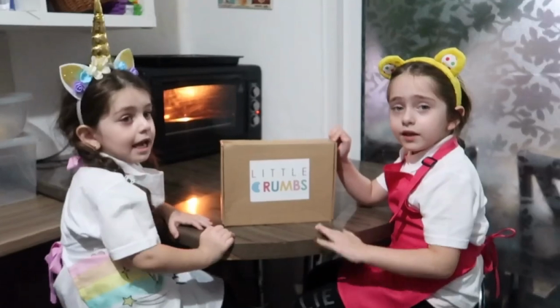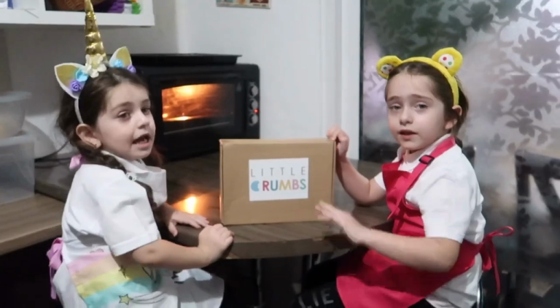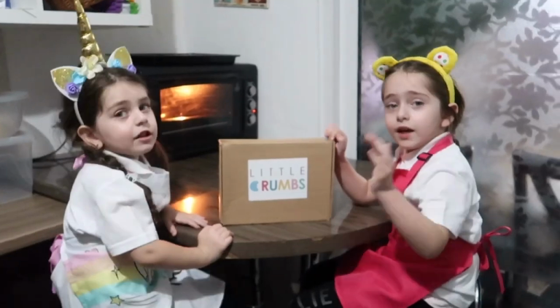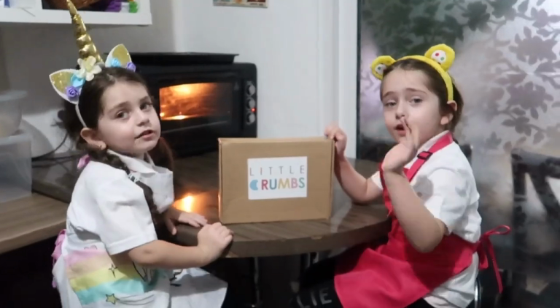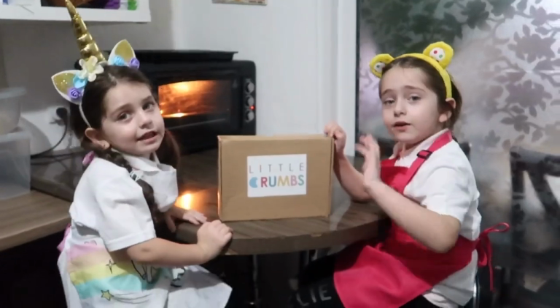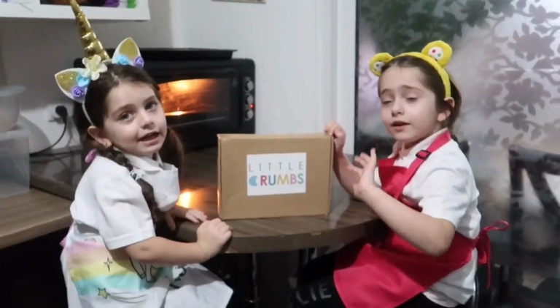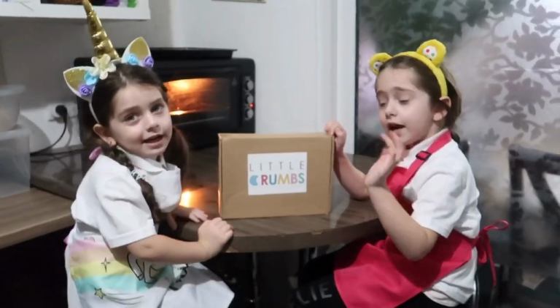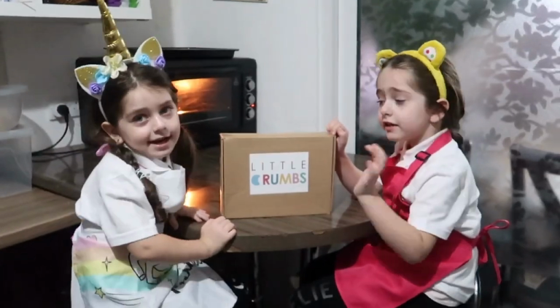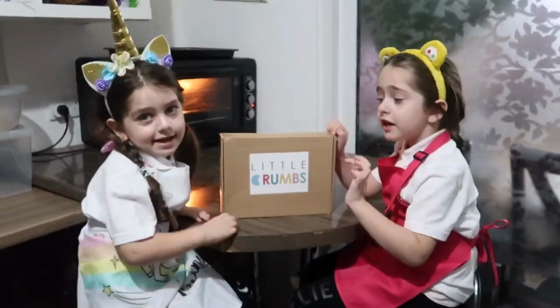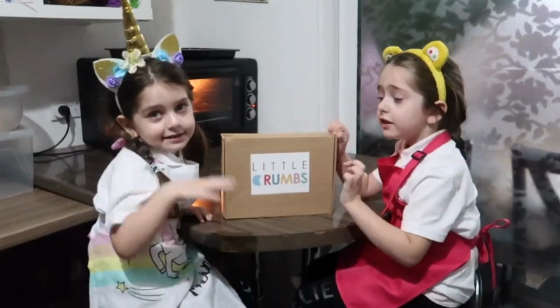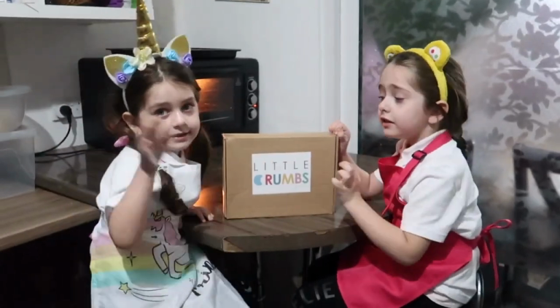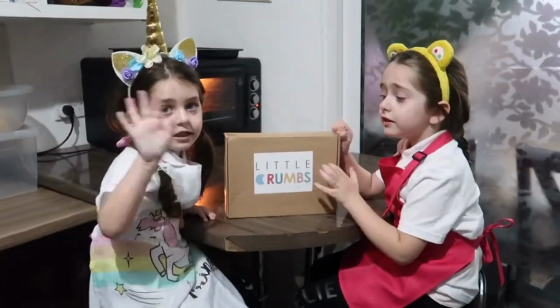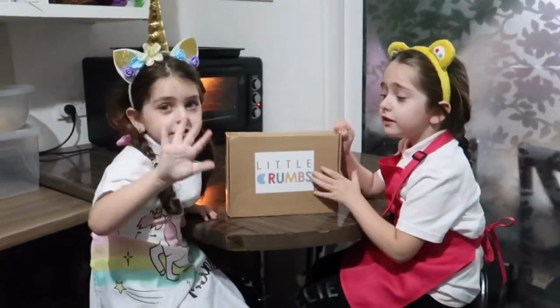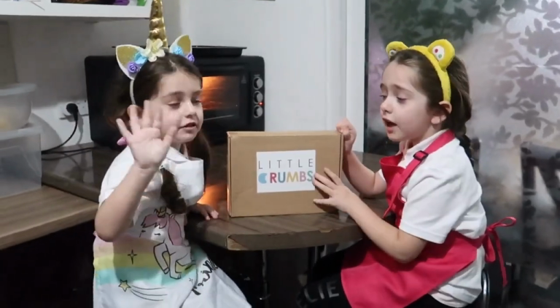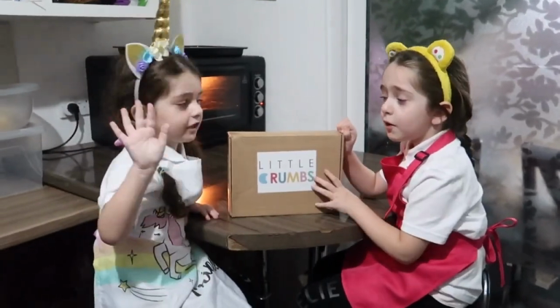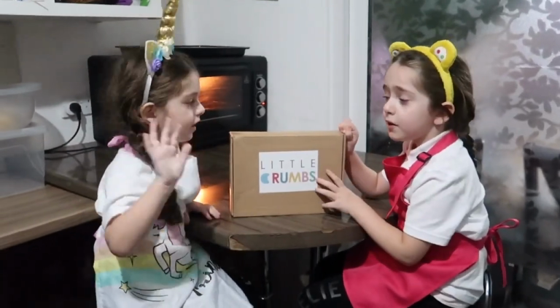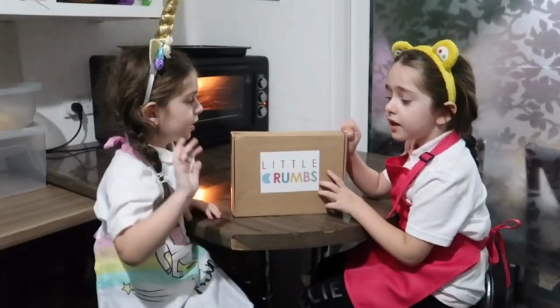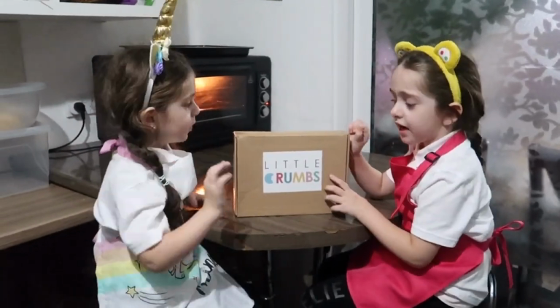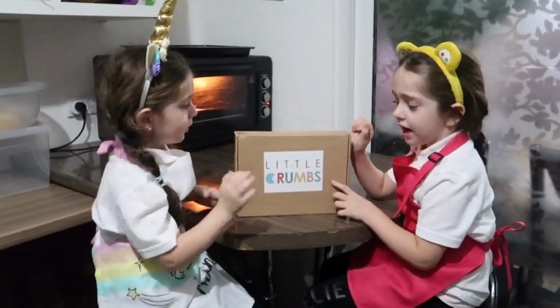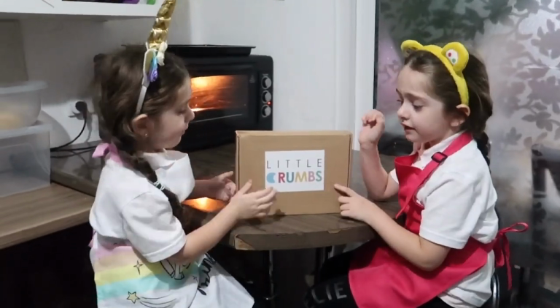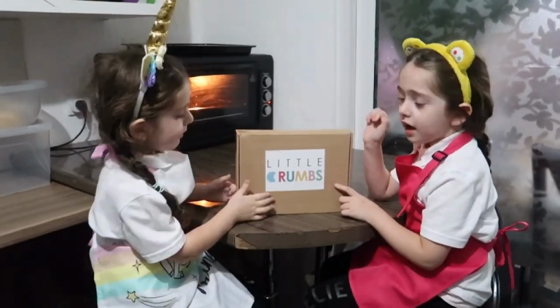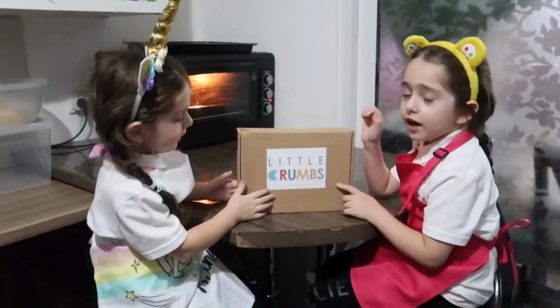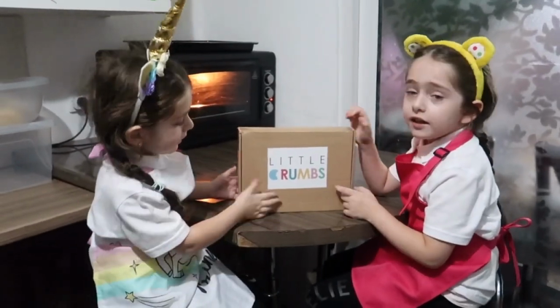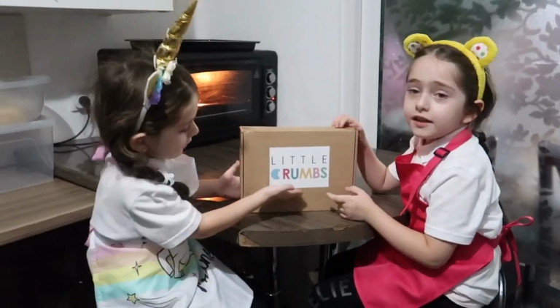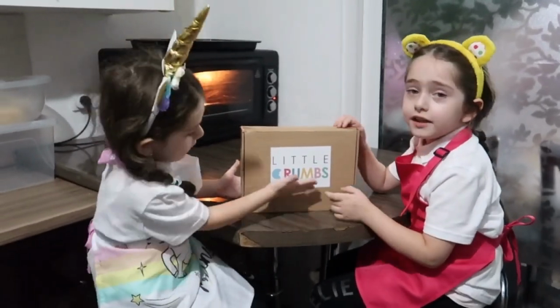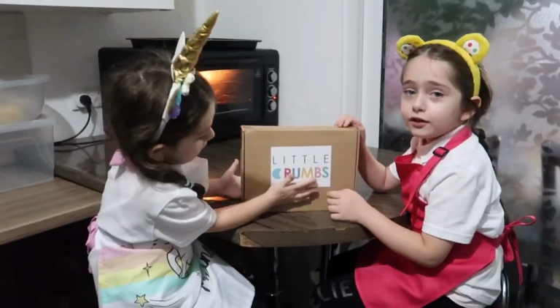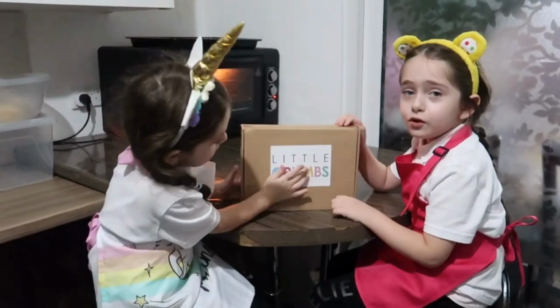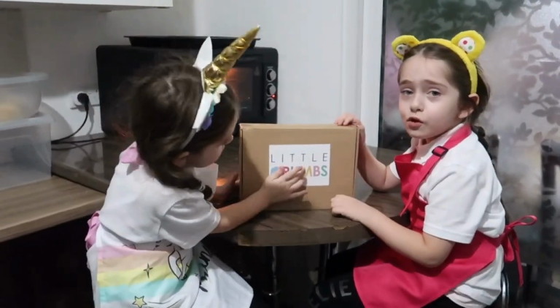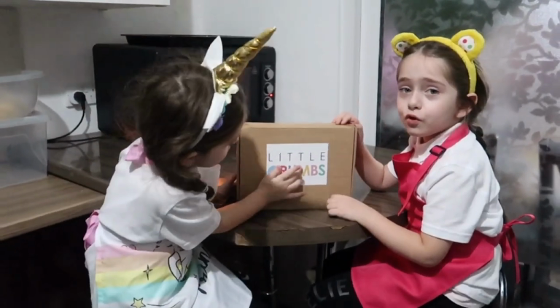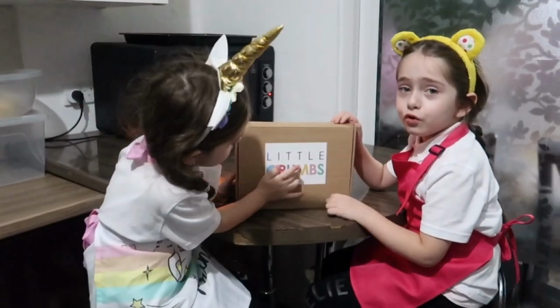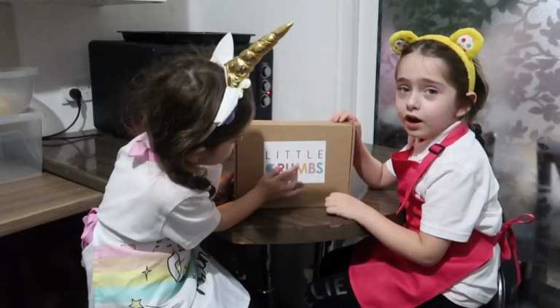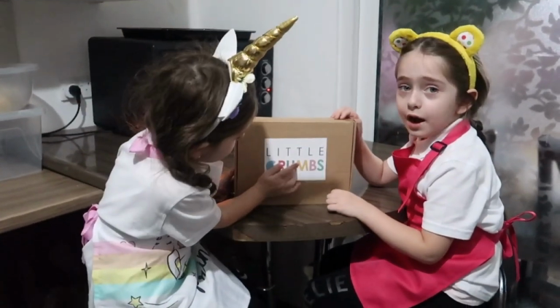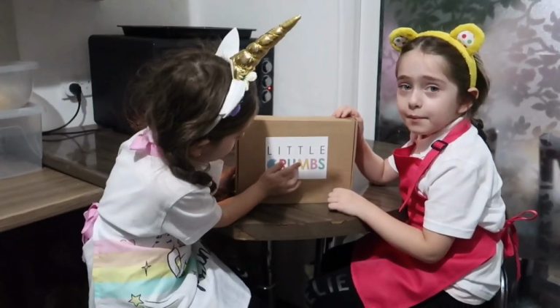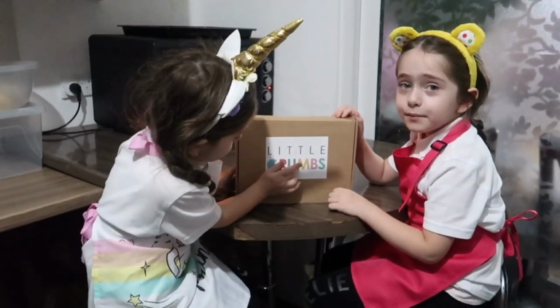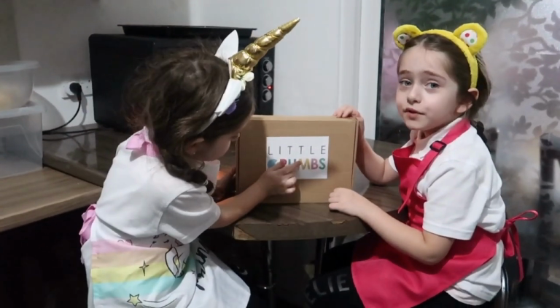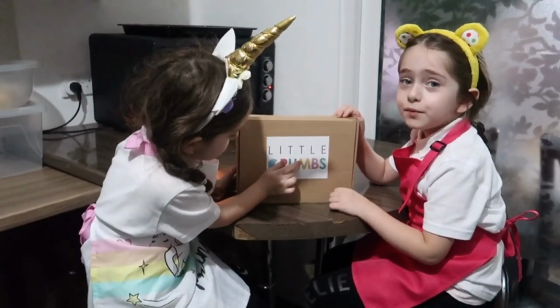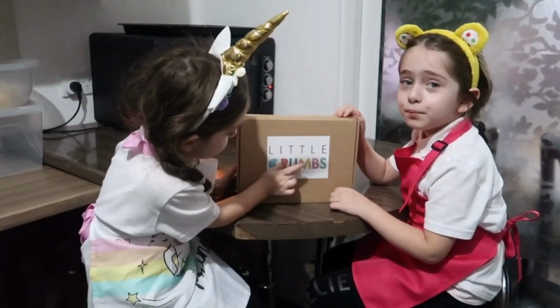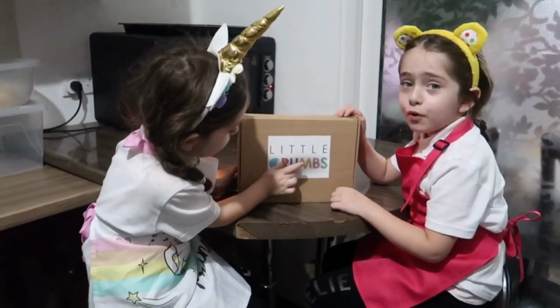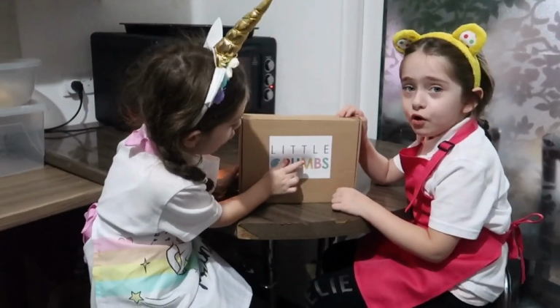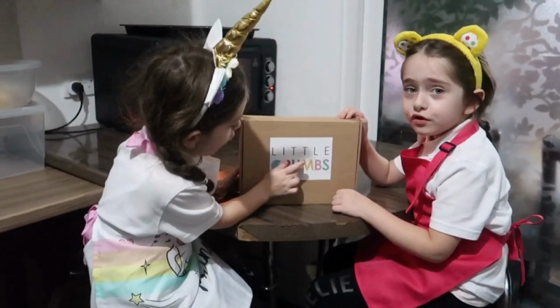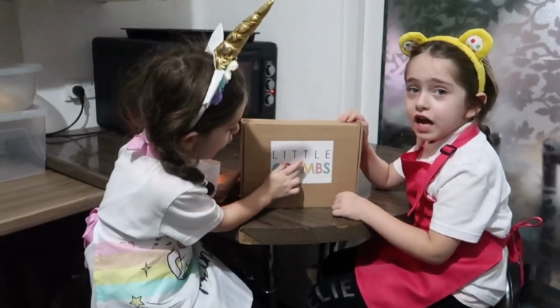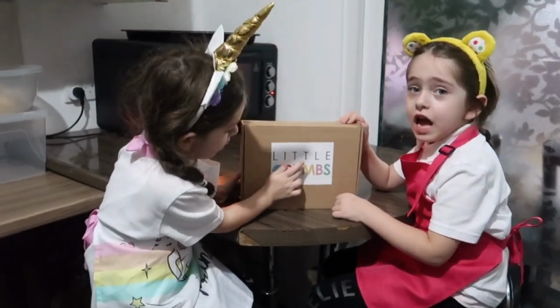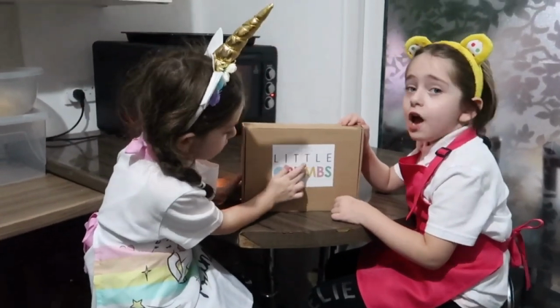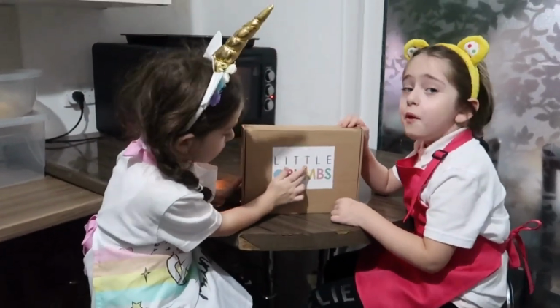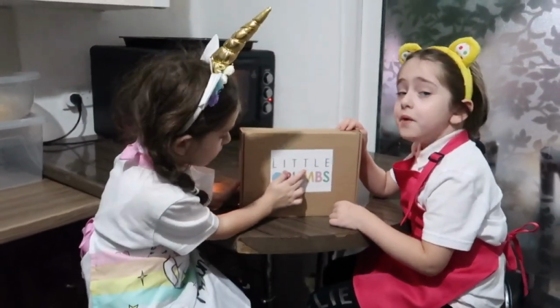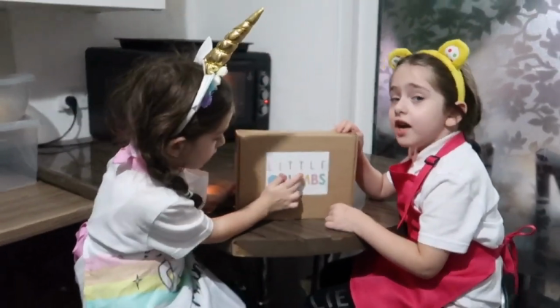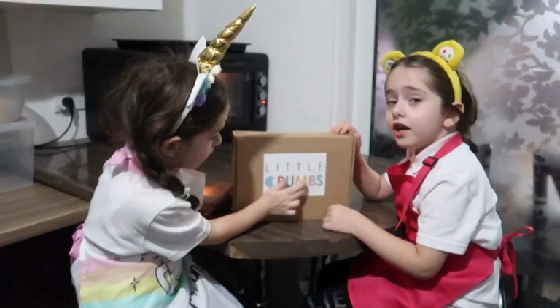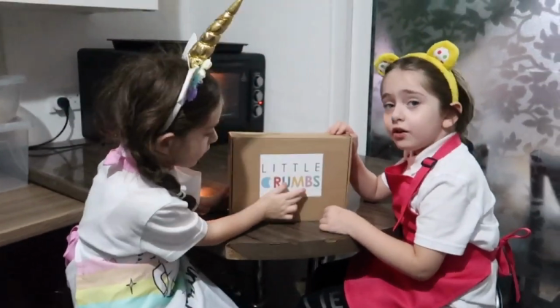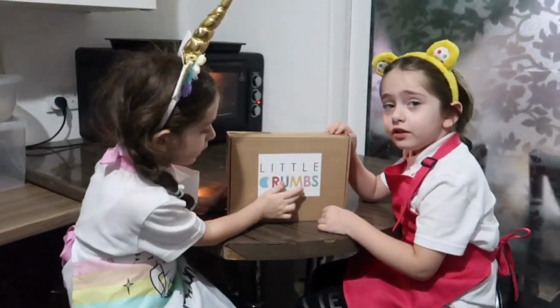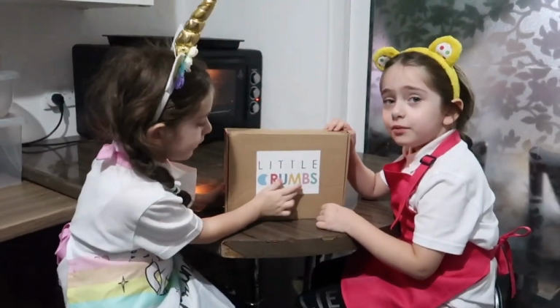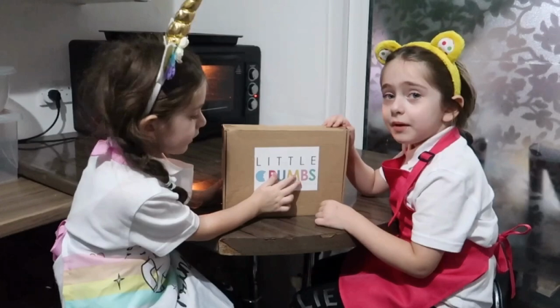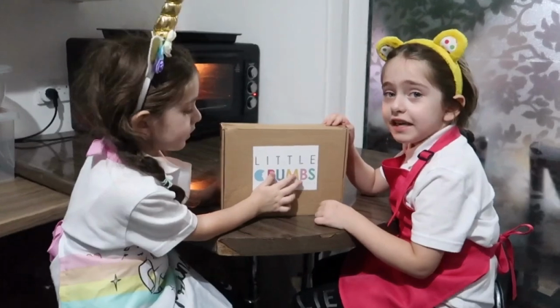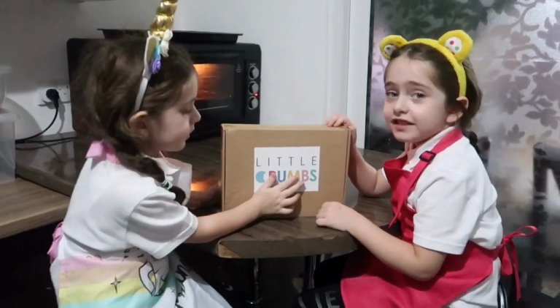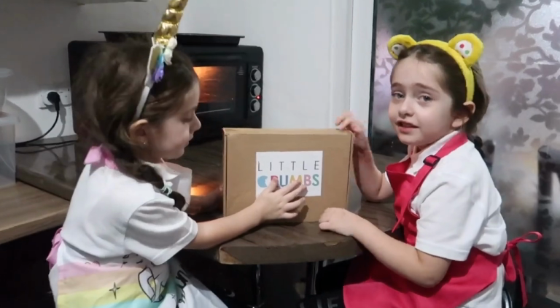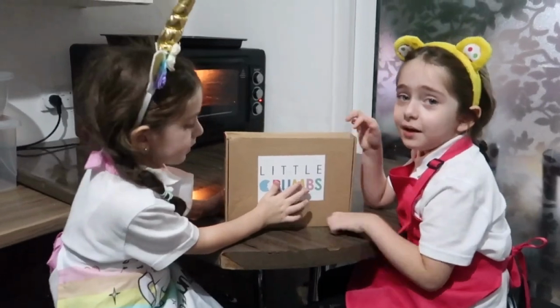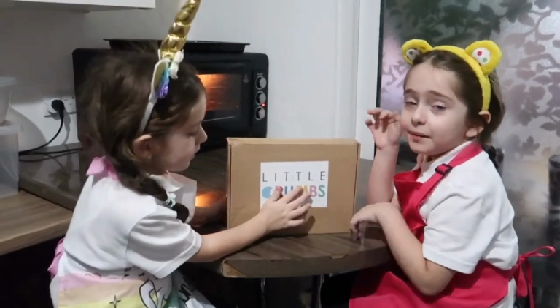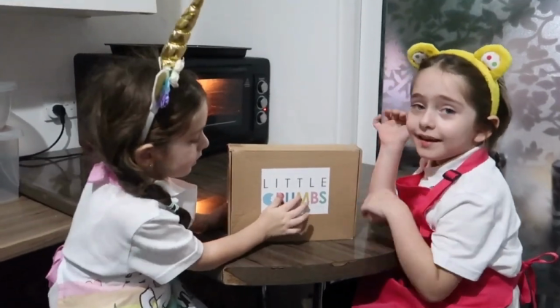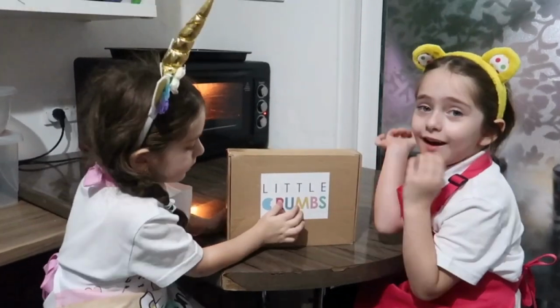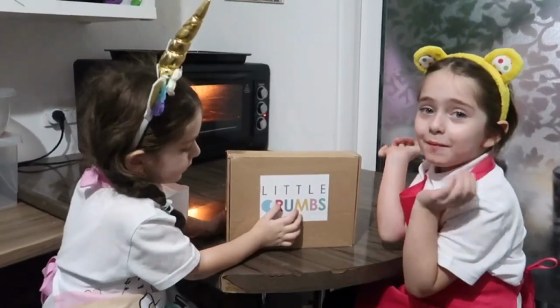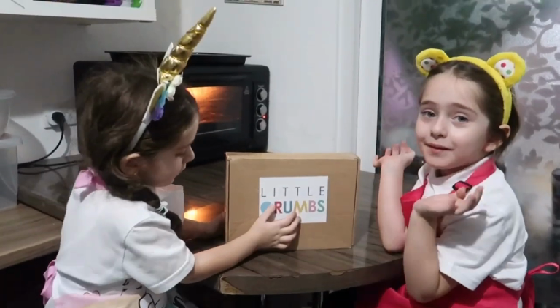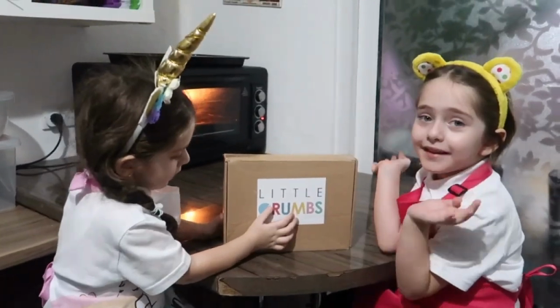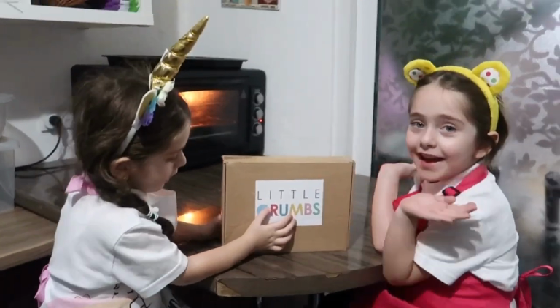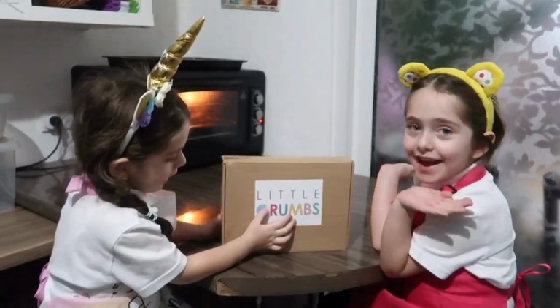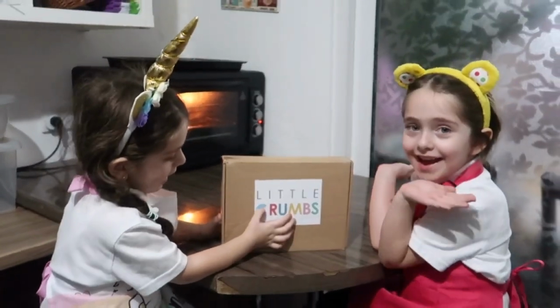Hello guys! Today I got the Little Crumbs bowl and we are going to make some cupcakes.